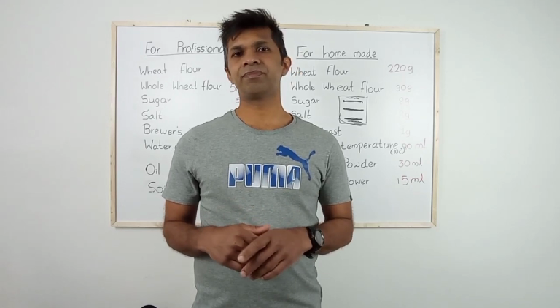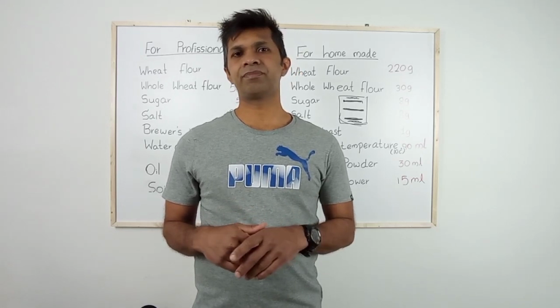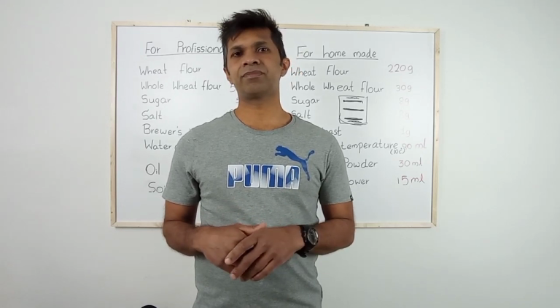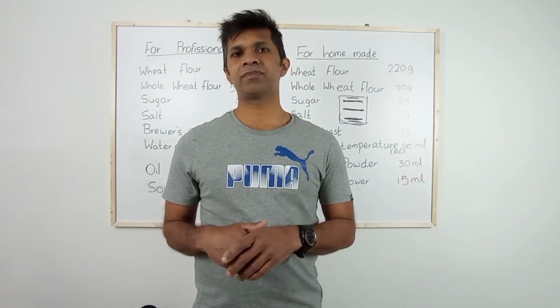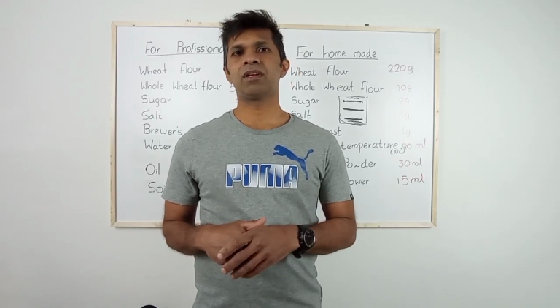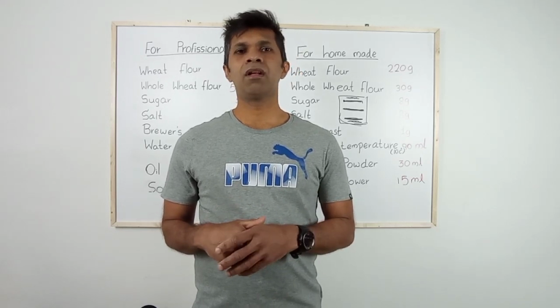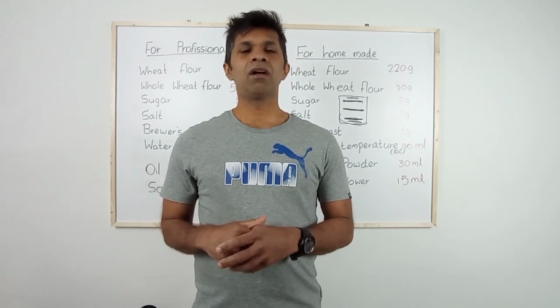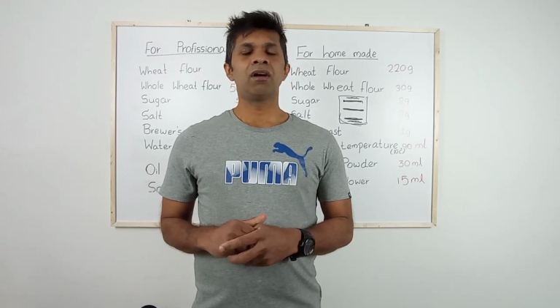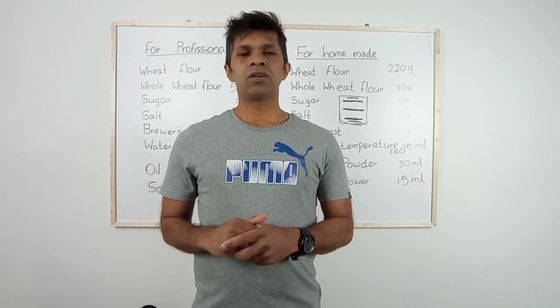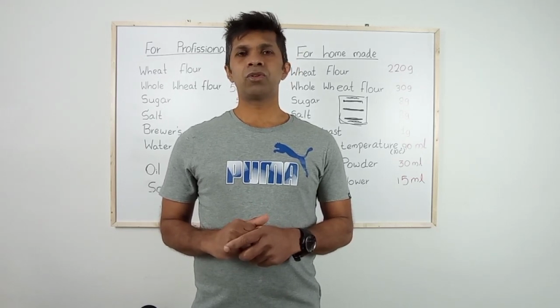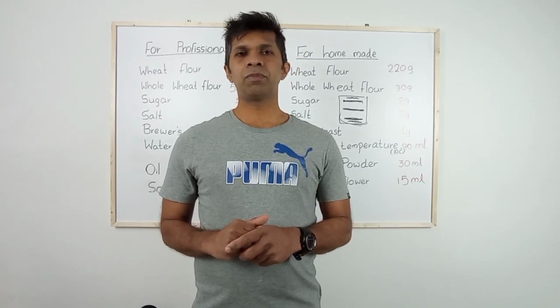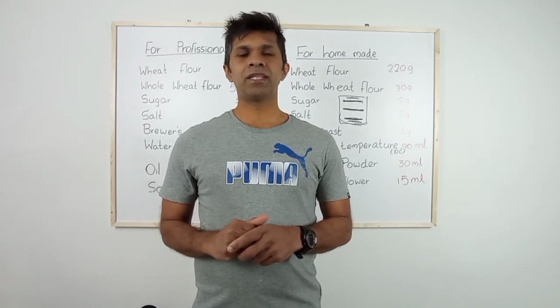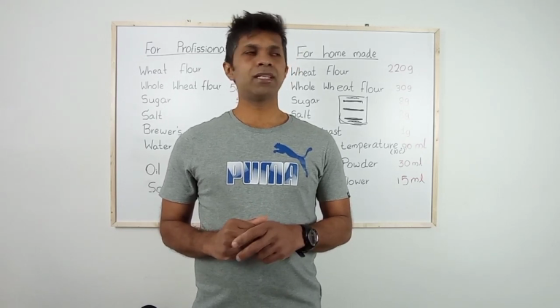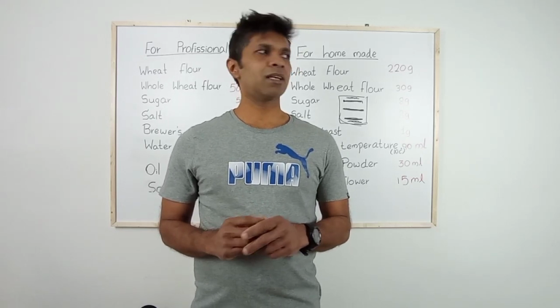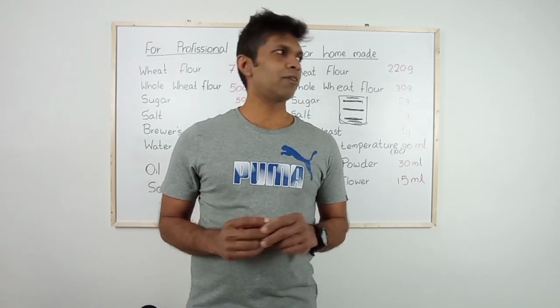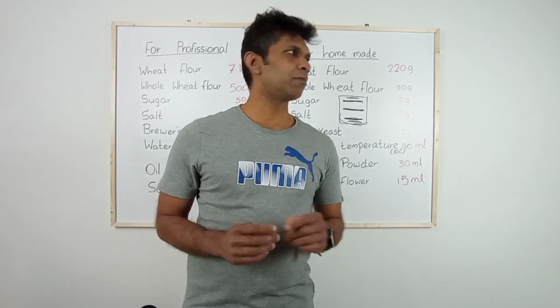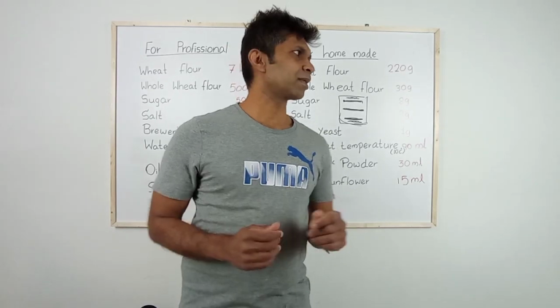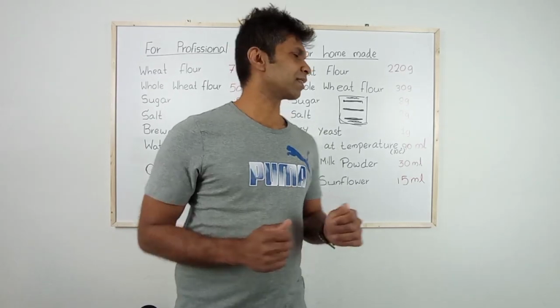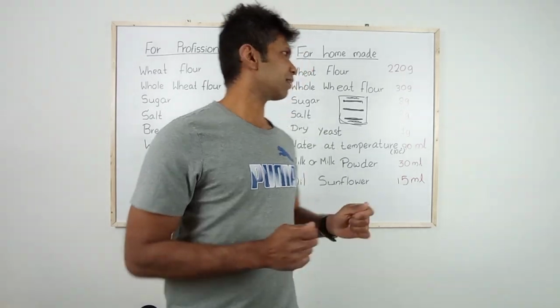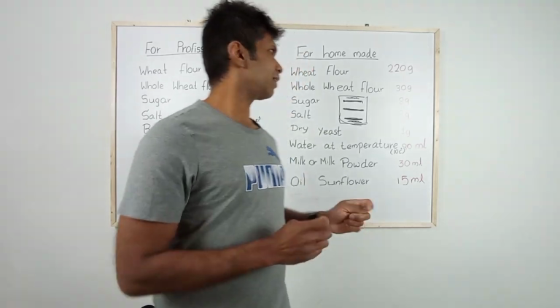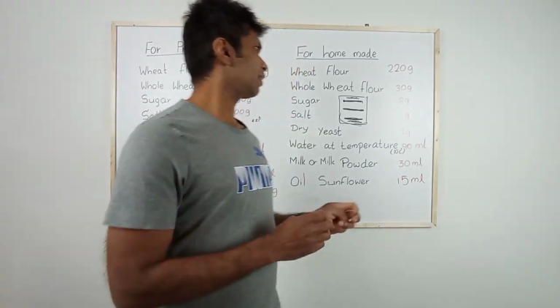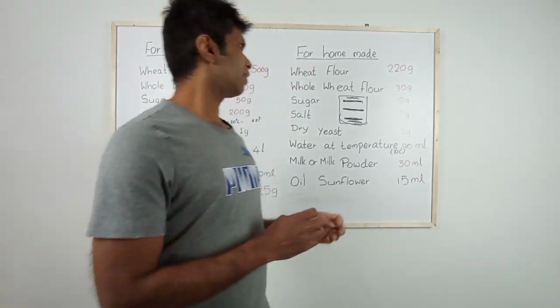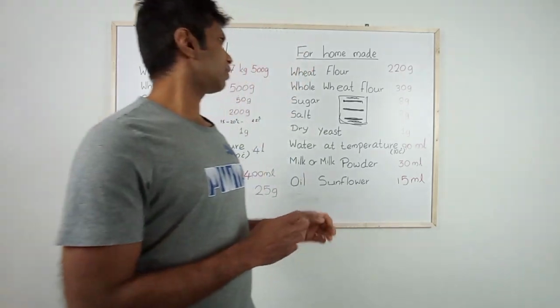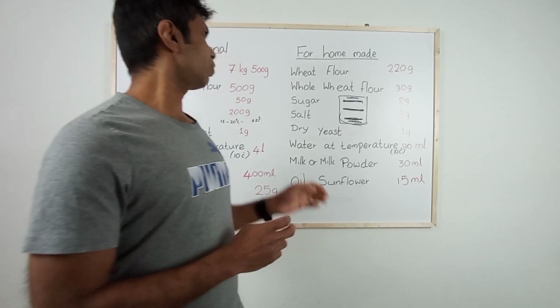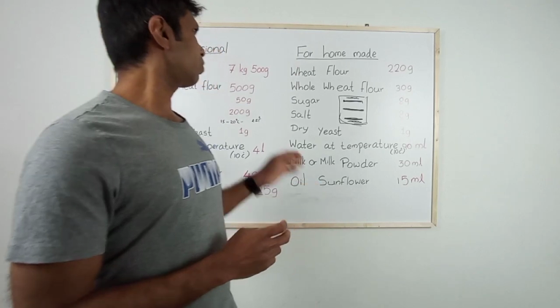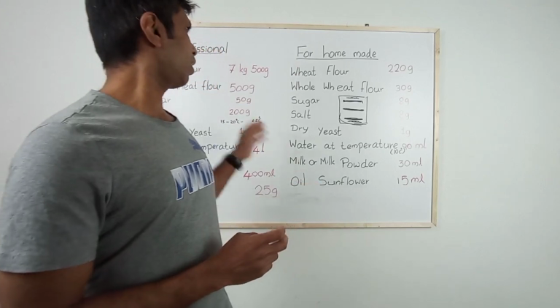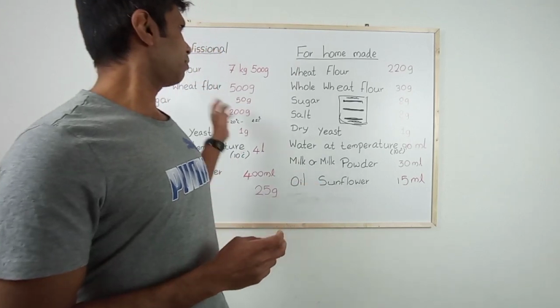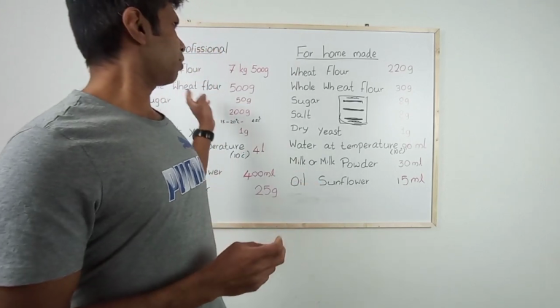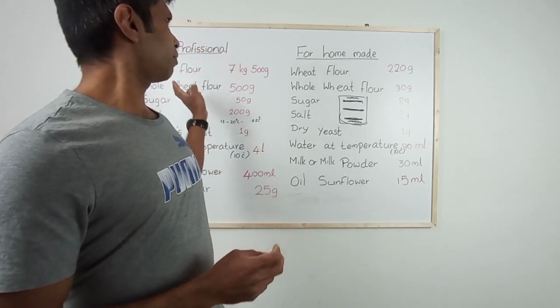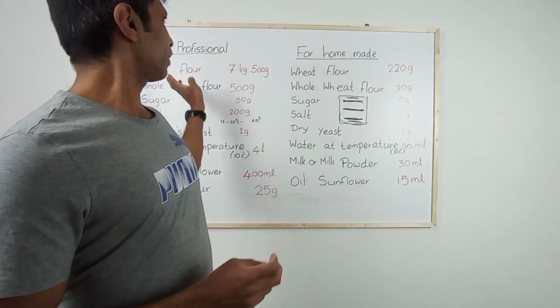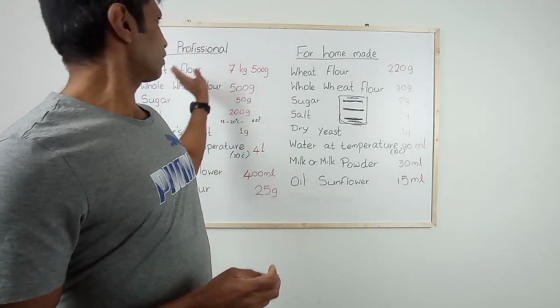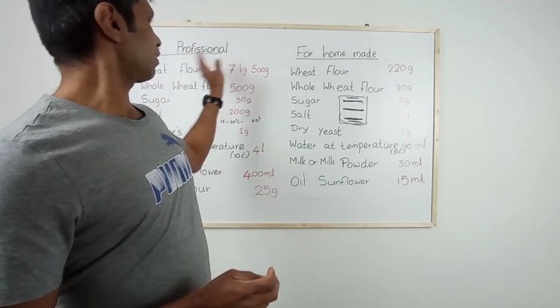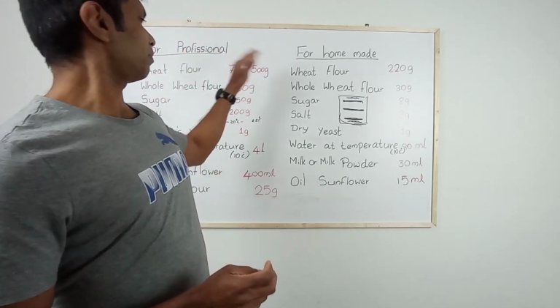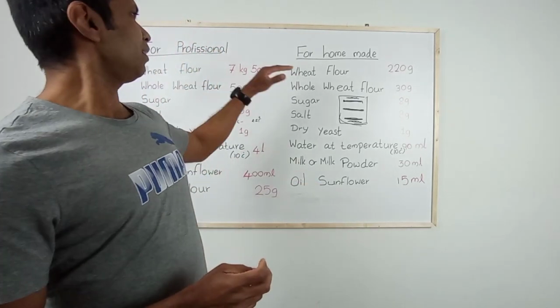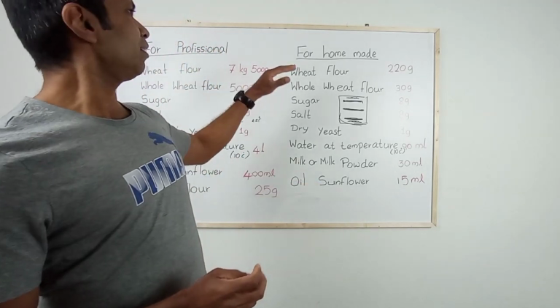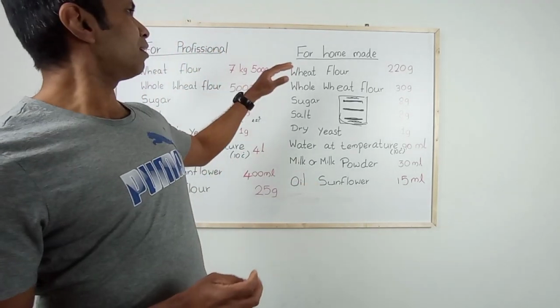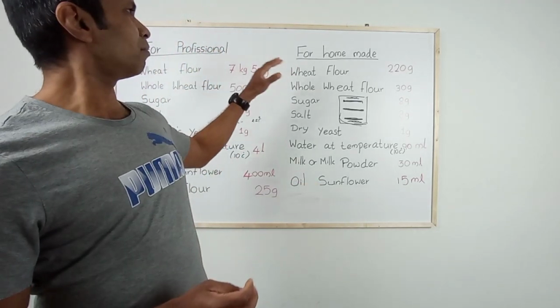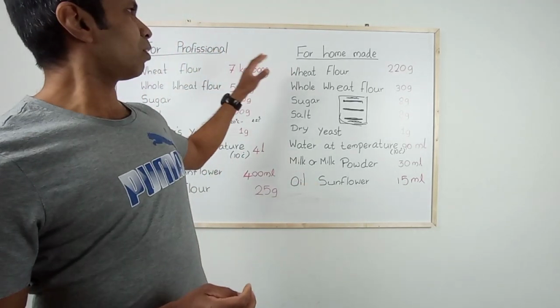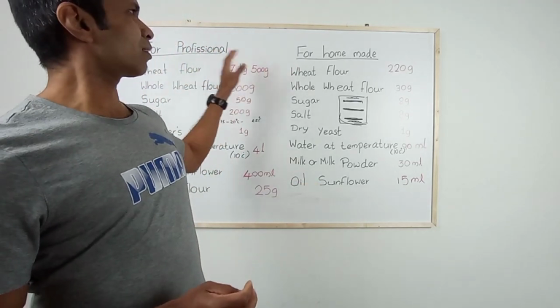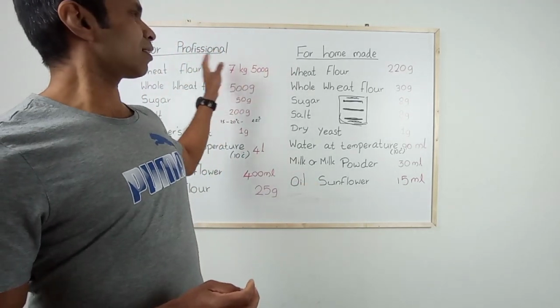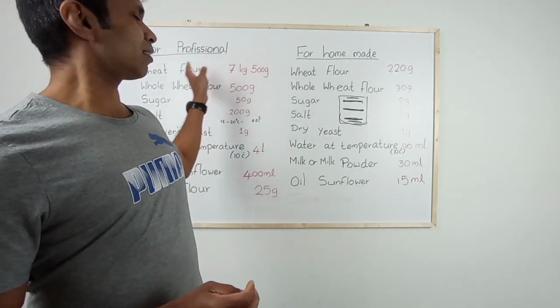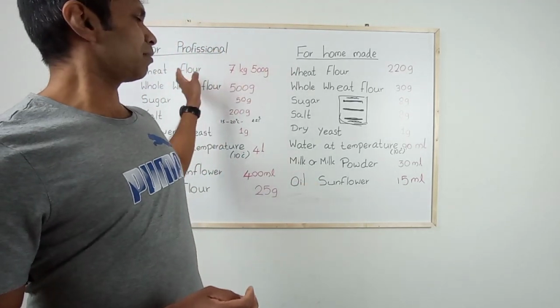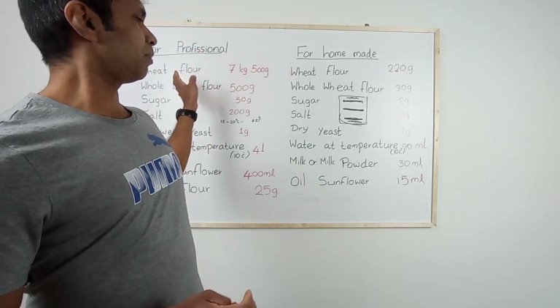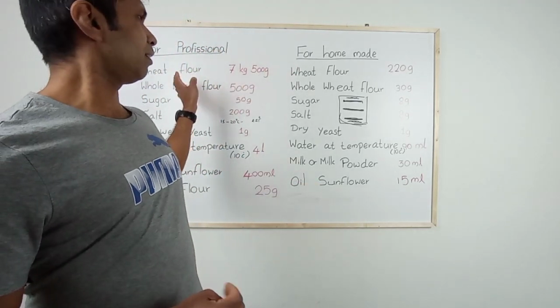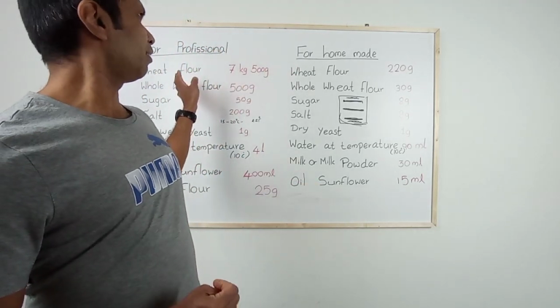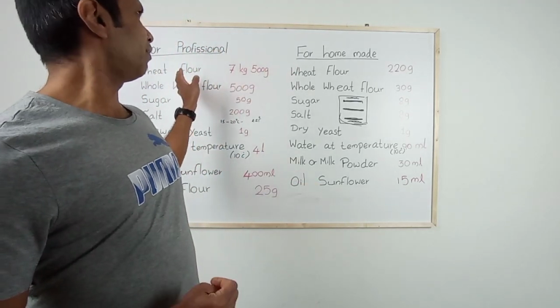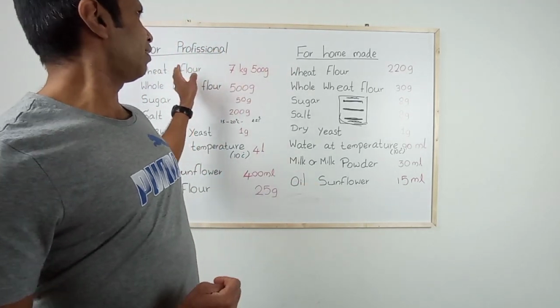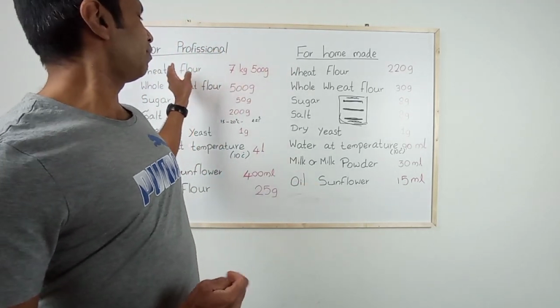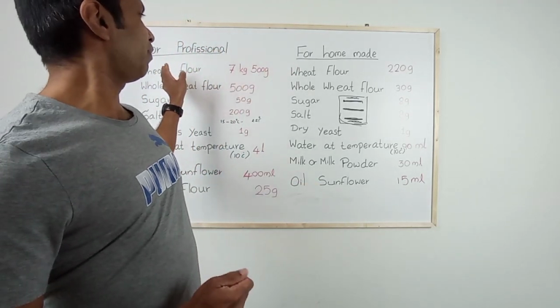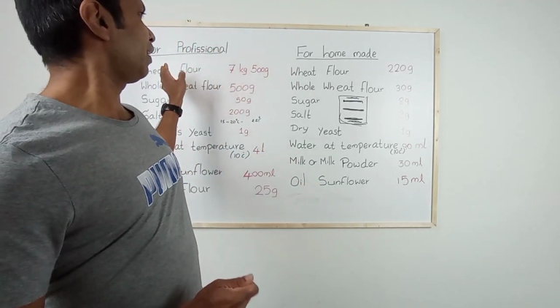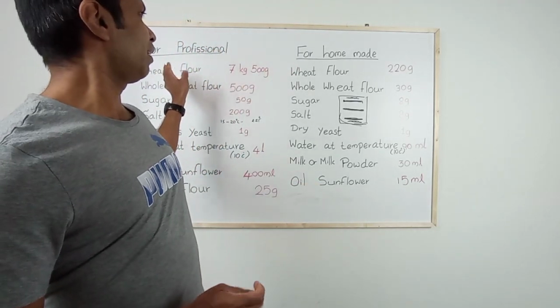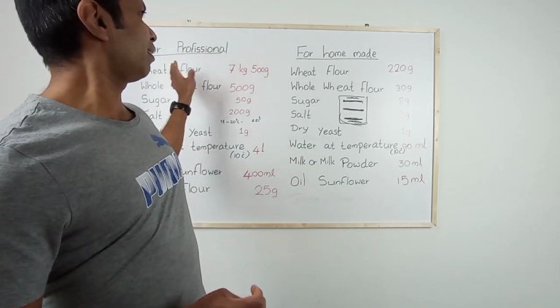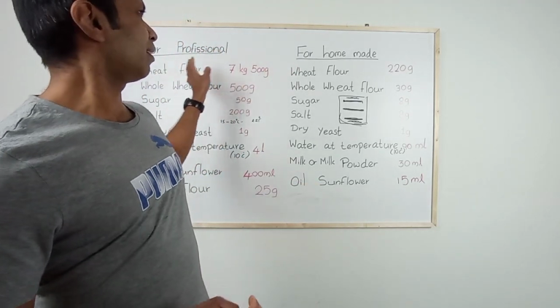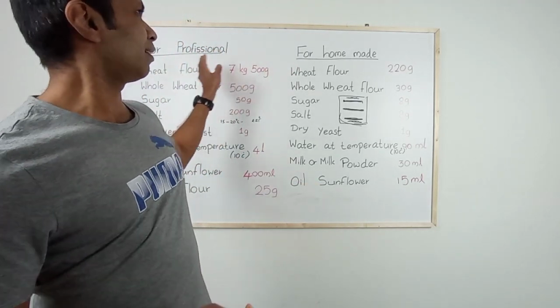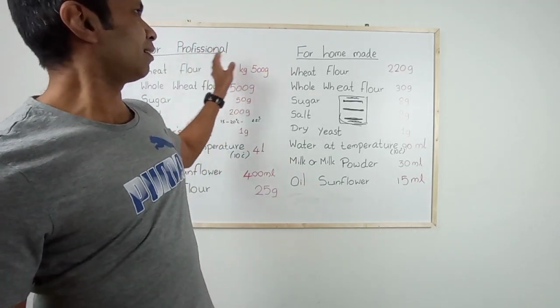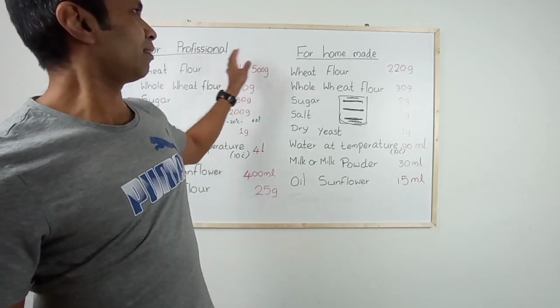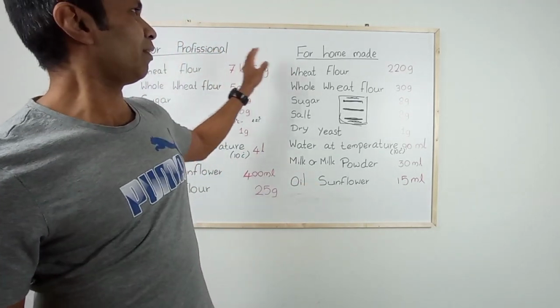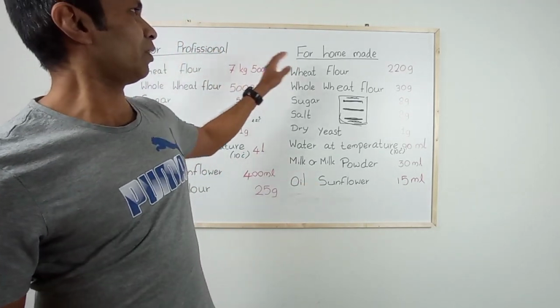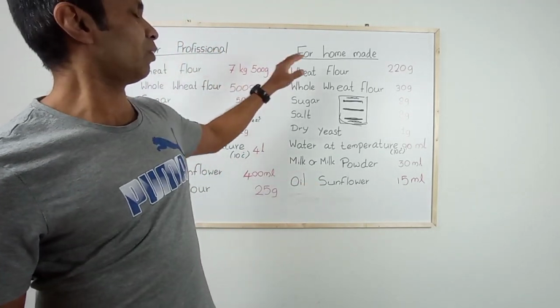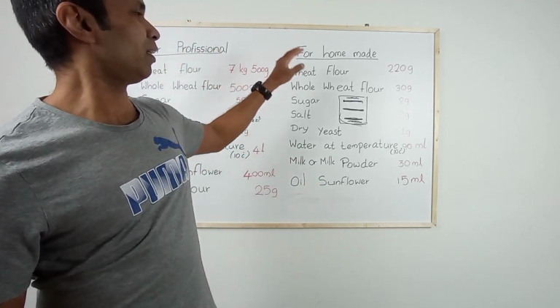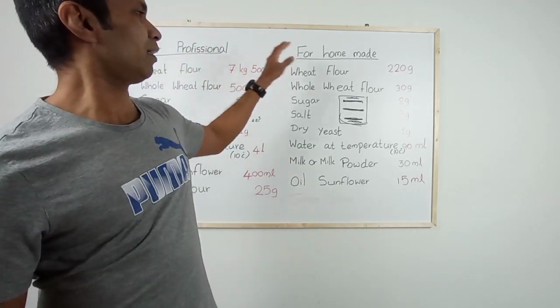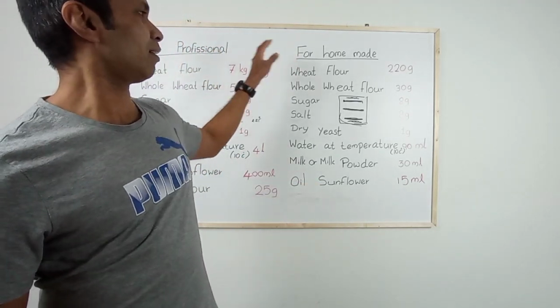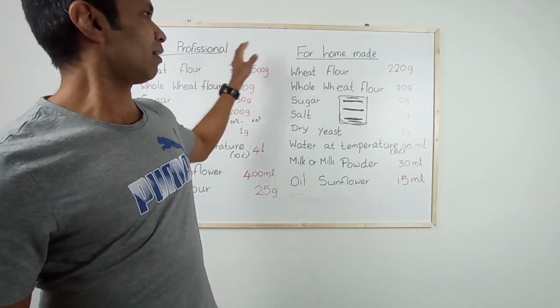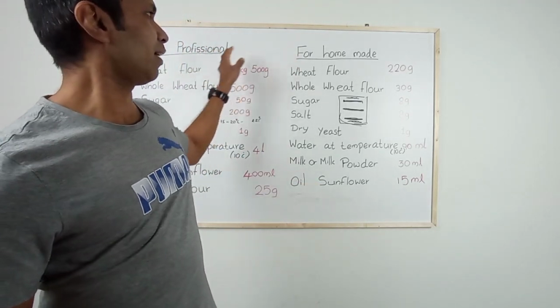To begin, I will present here two types of recipes. Both recipes will give you a light feeling when you're eating. It's very soft.